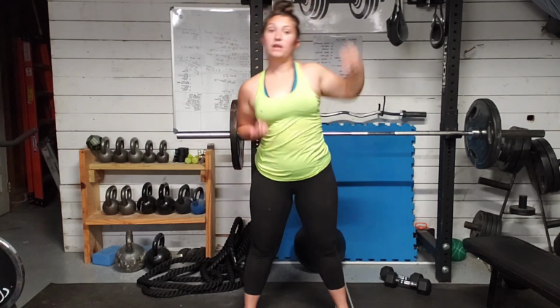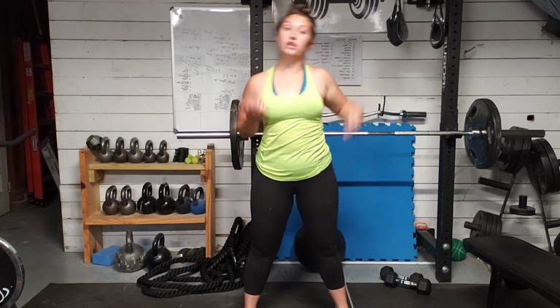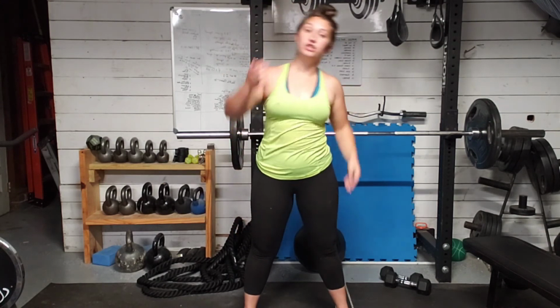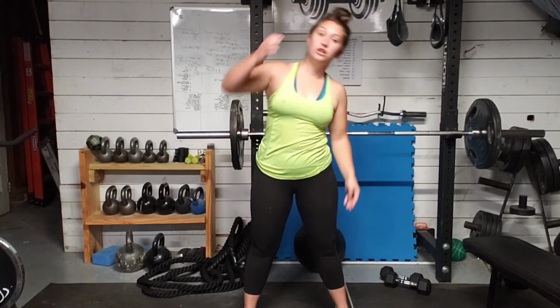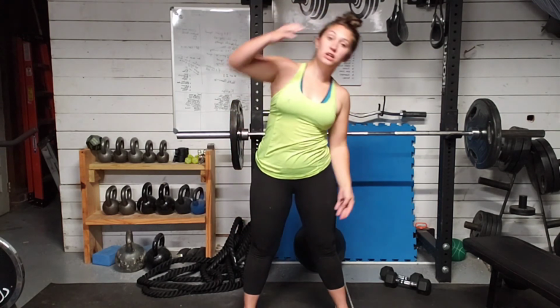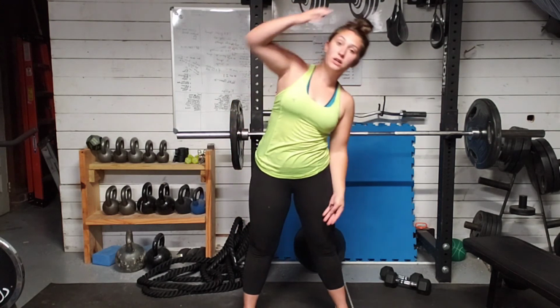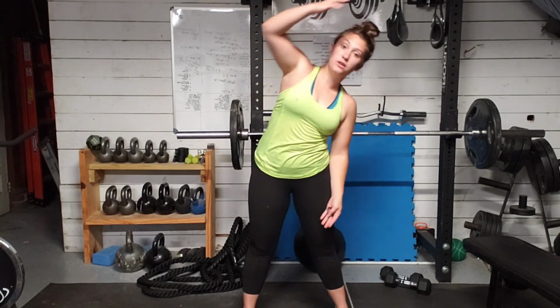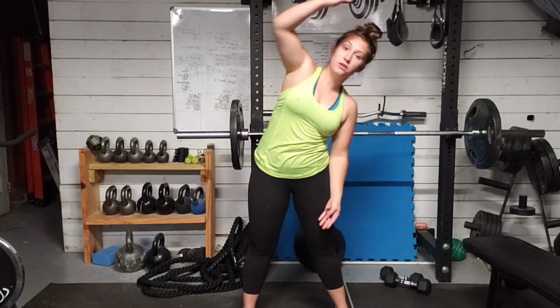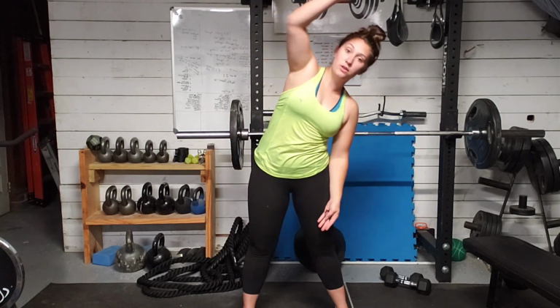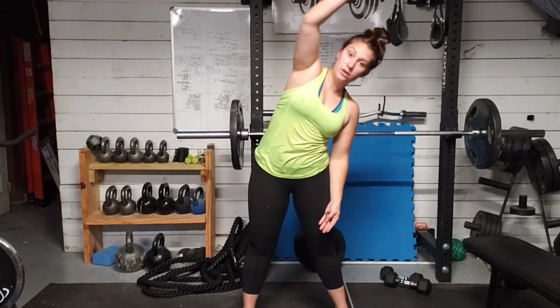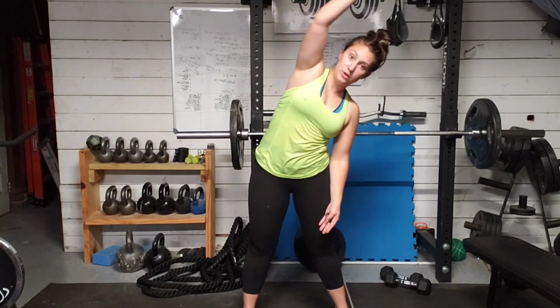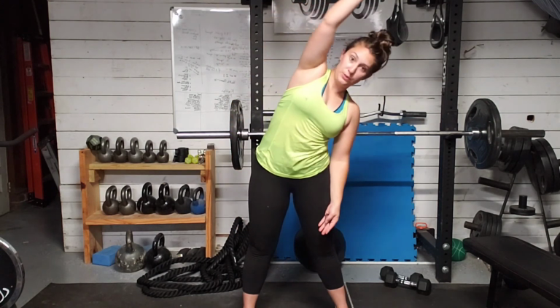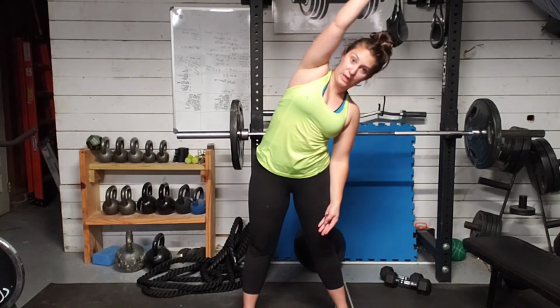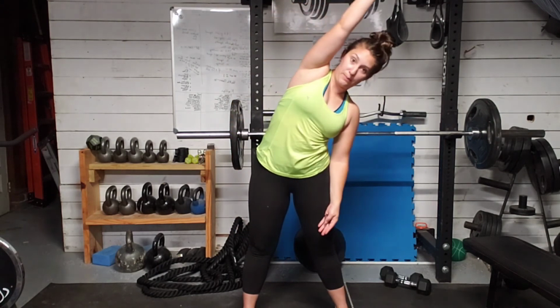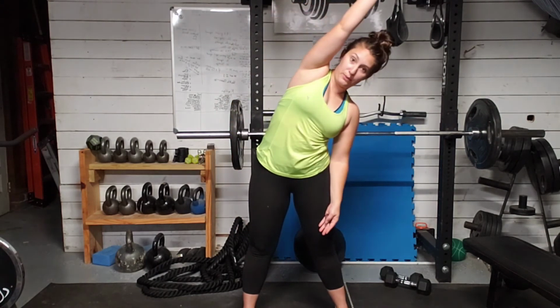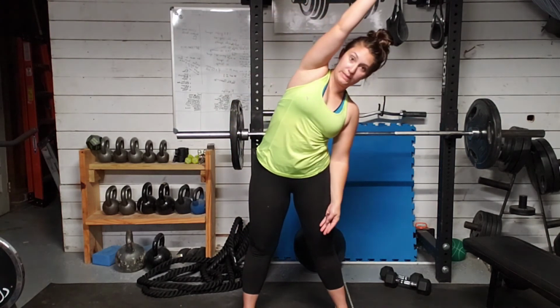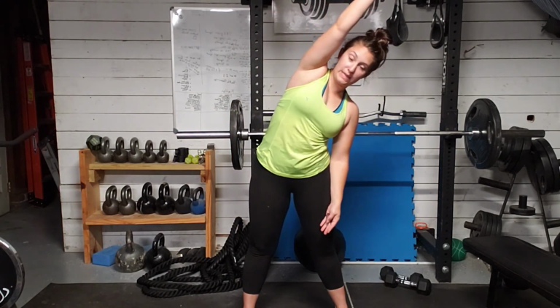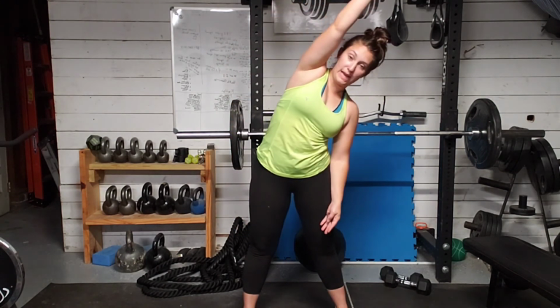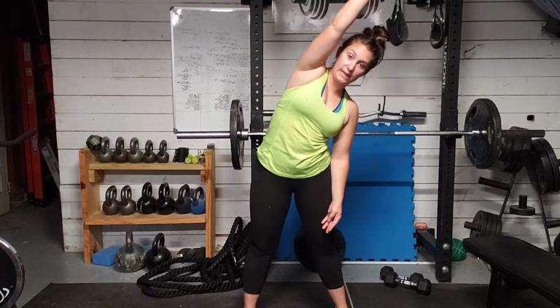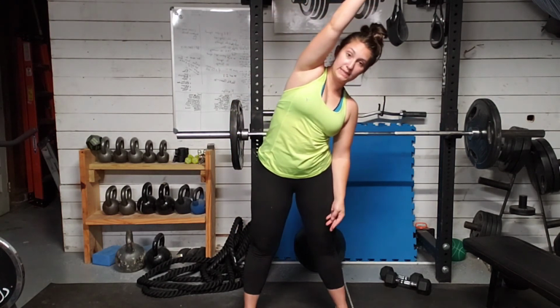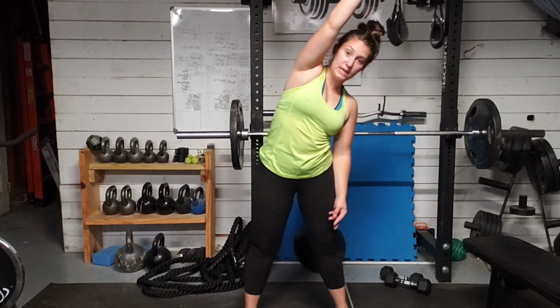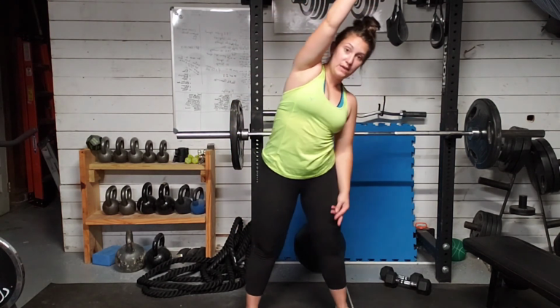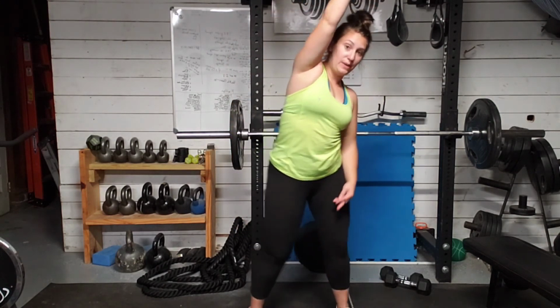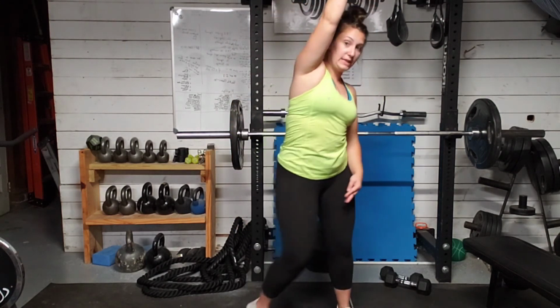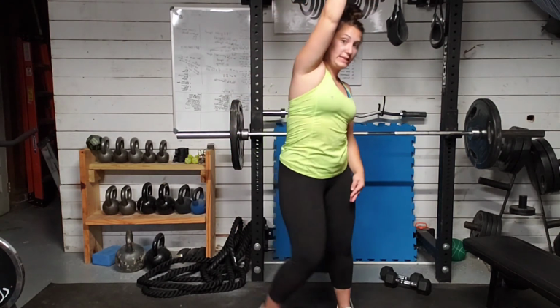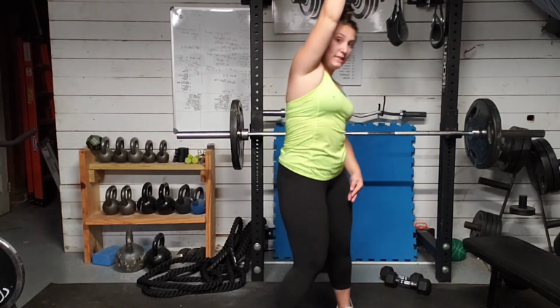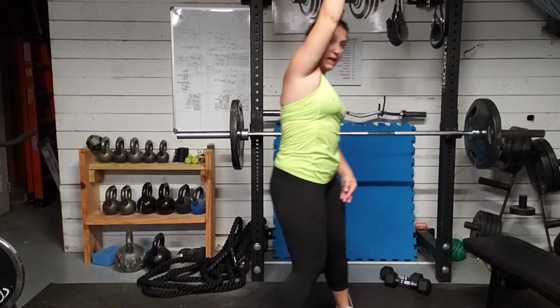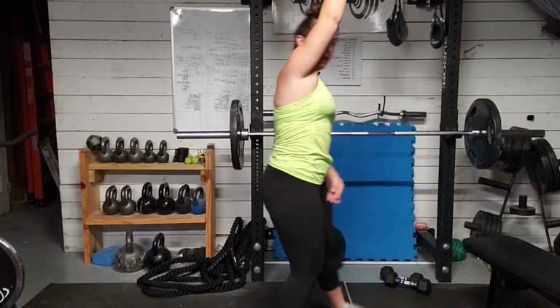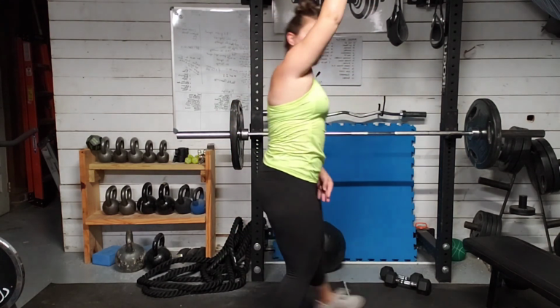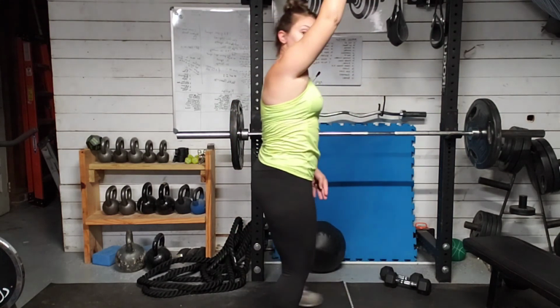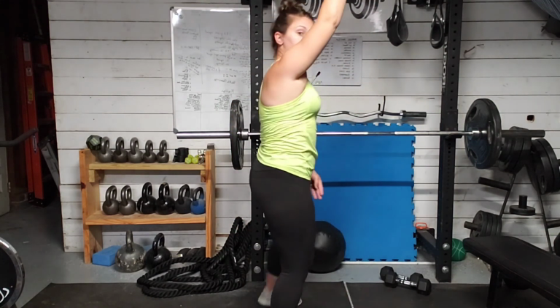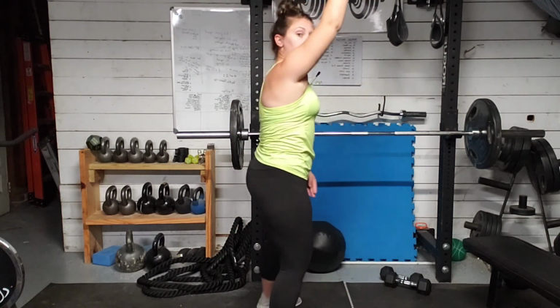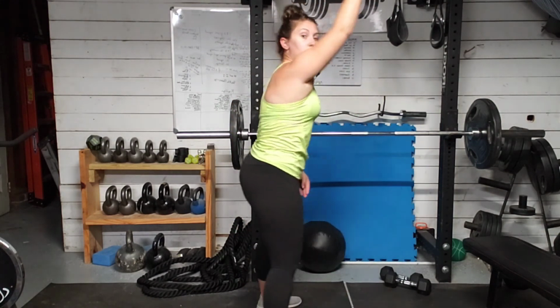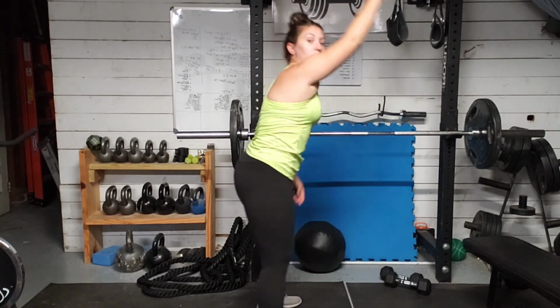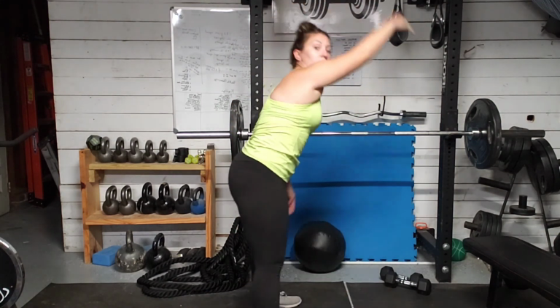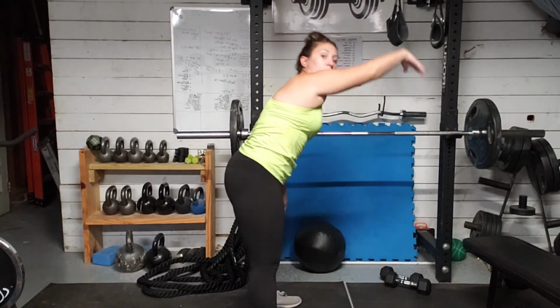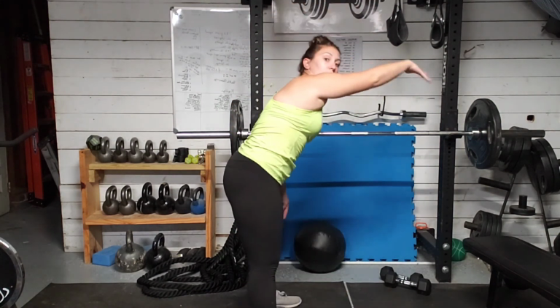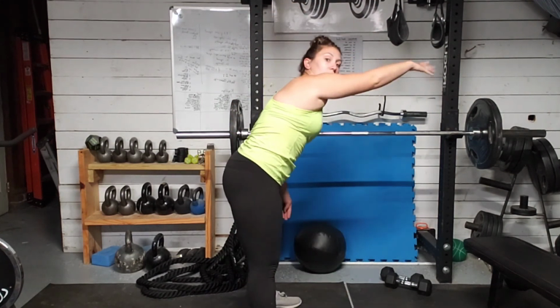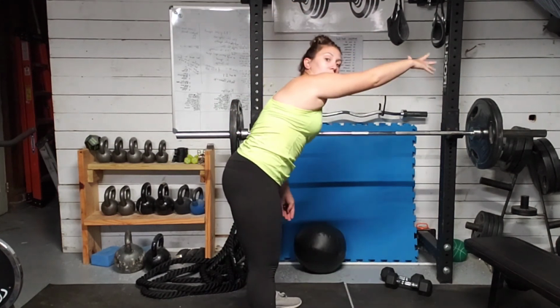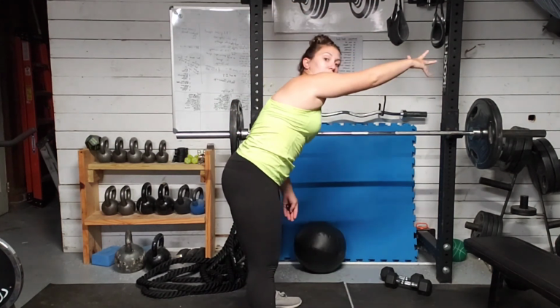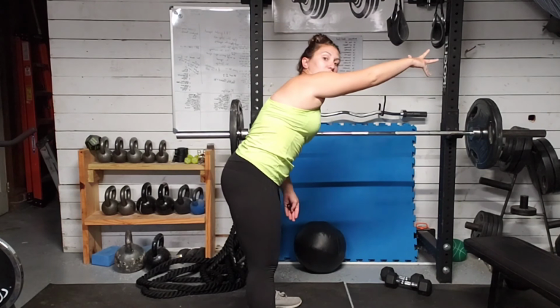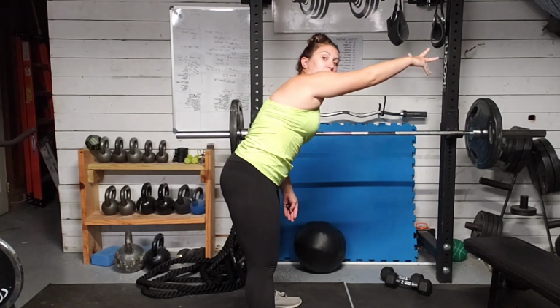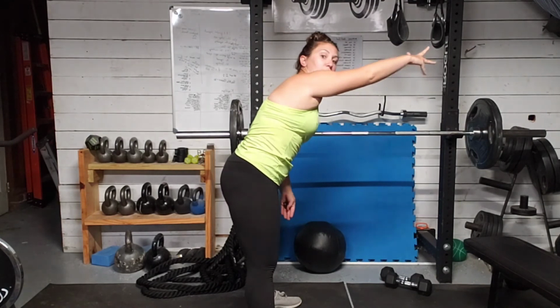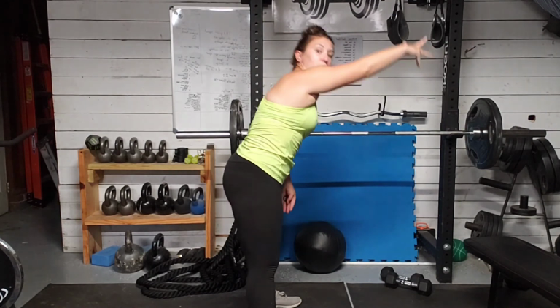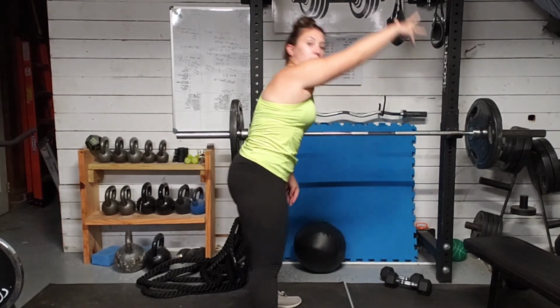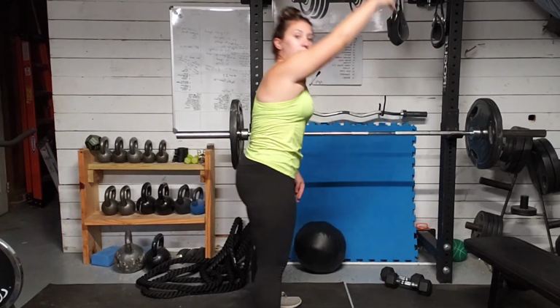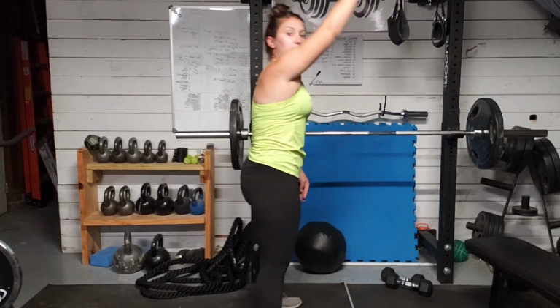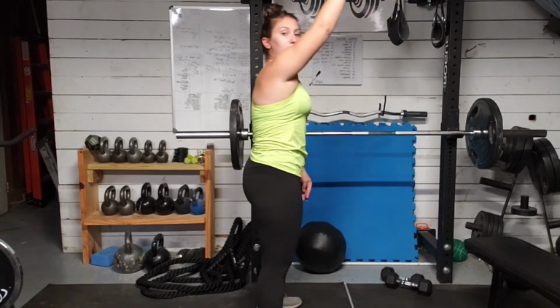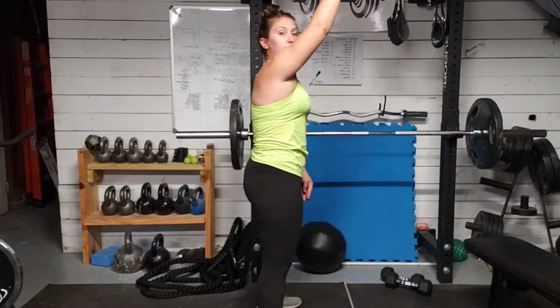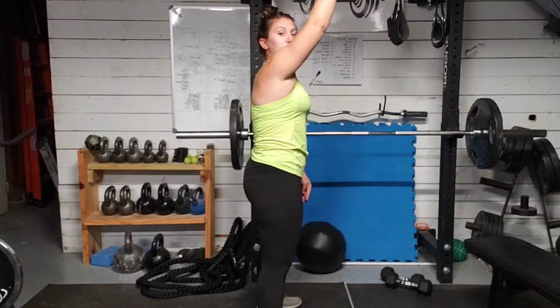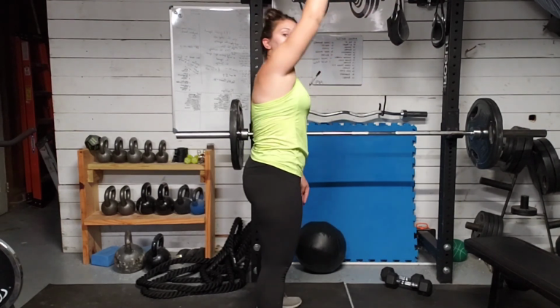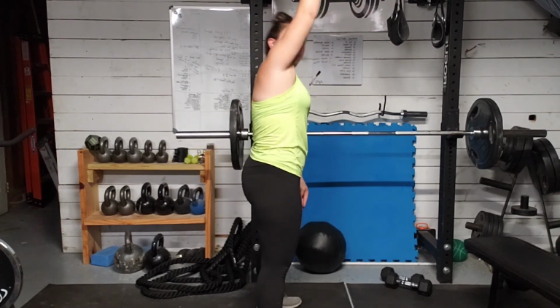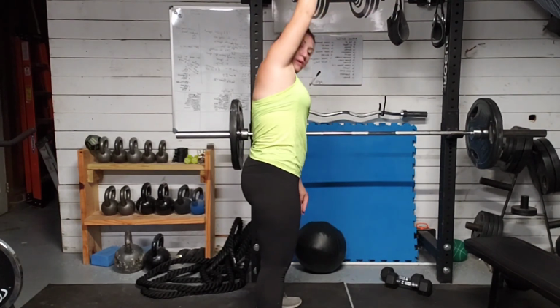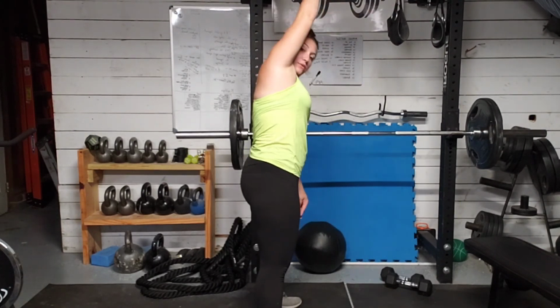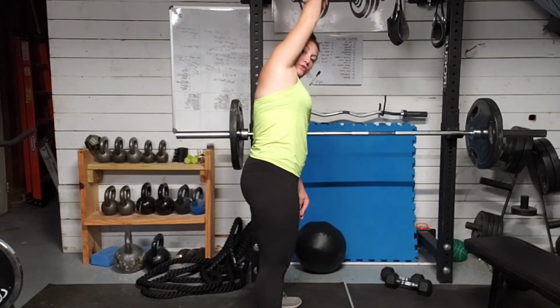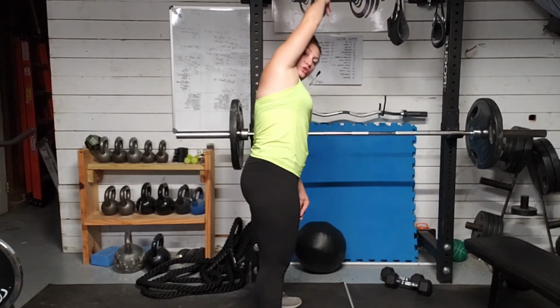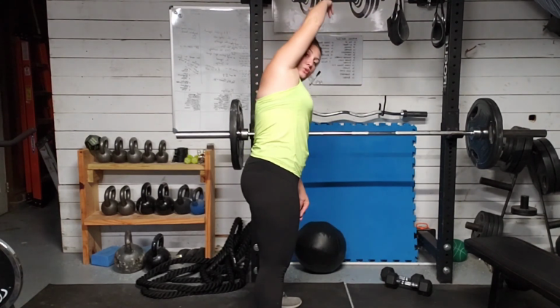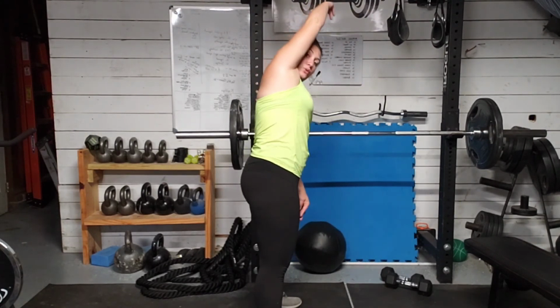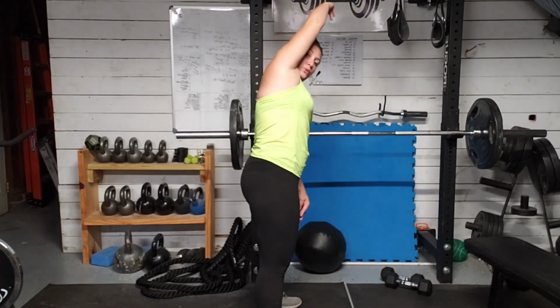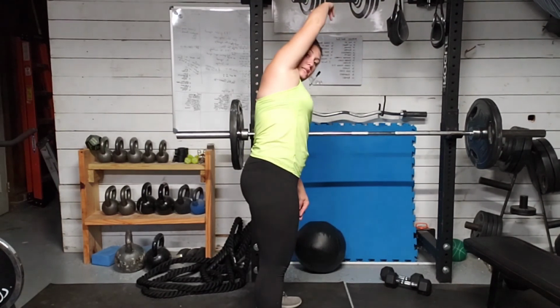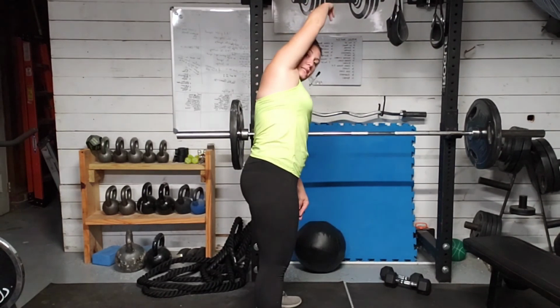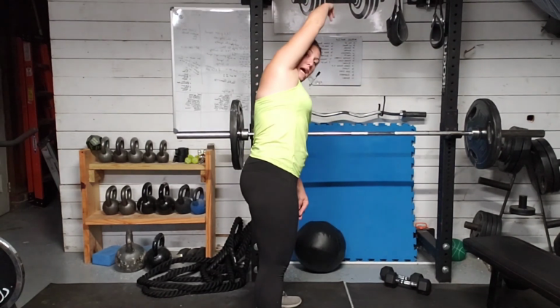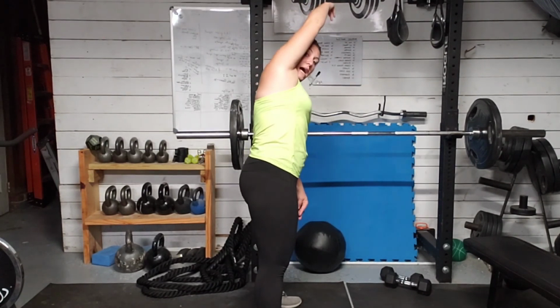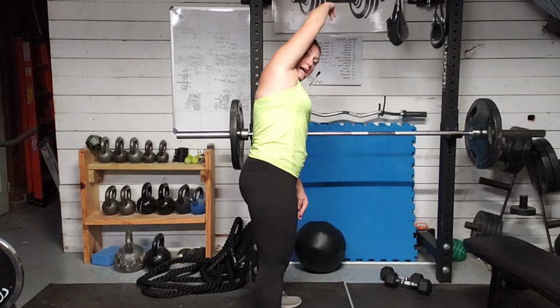Making sure we get both sides. Biggest thing — we're not reaching forward. We want to reach up to the side.